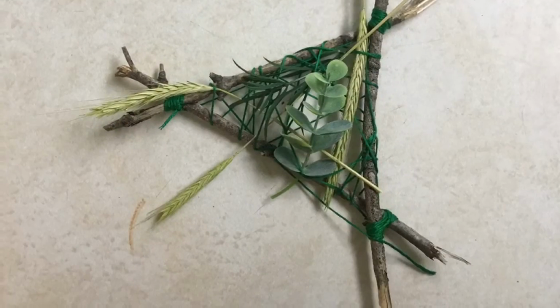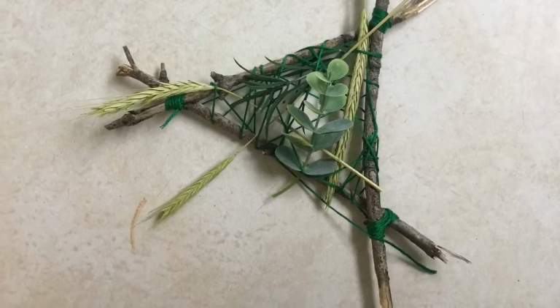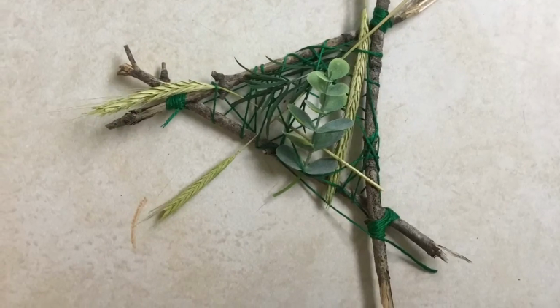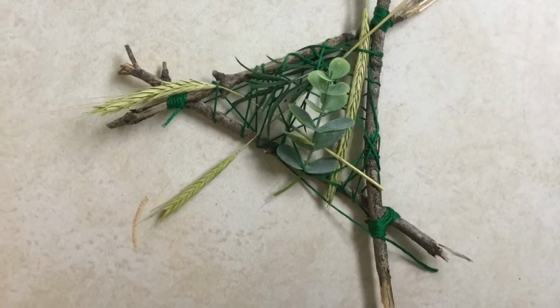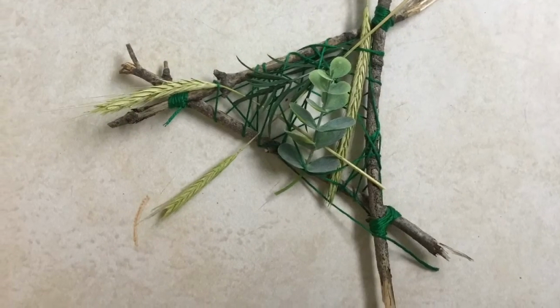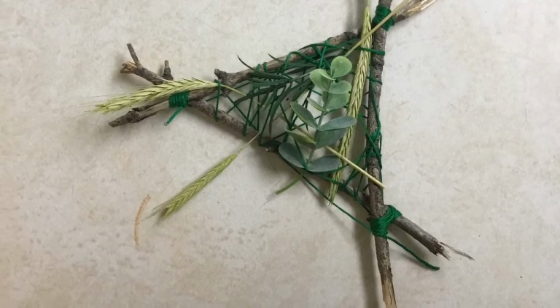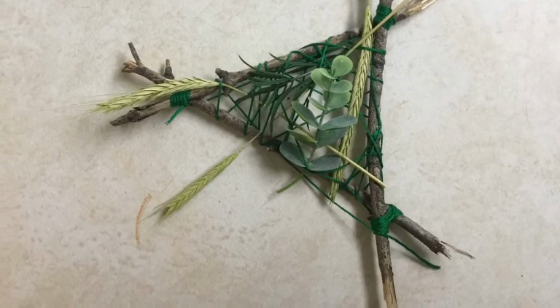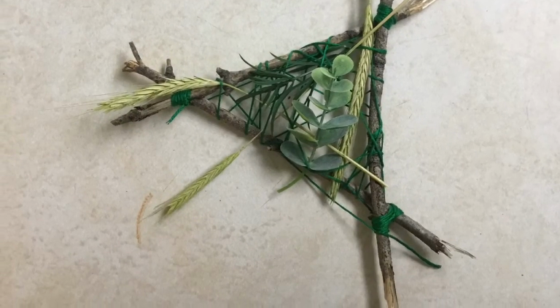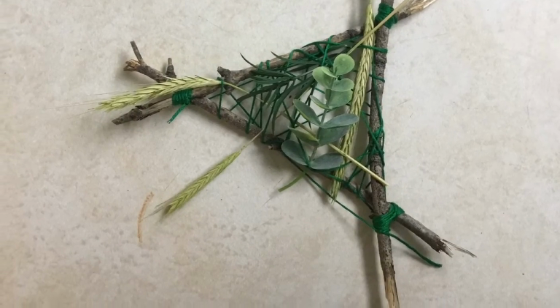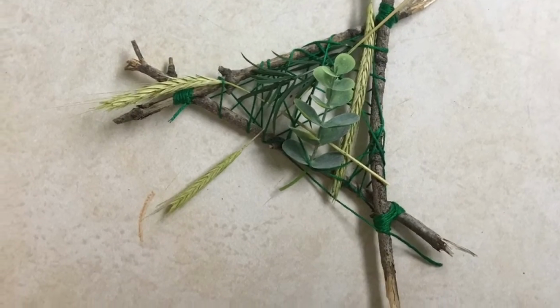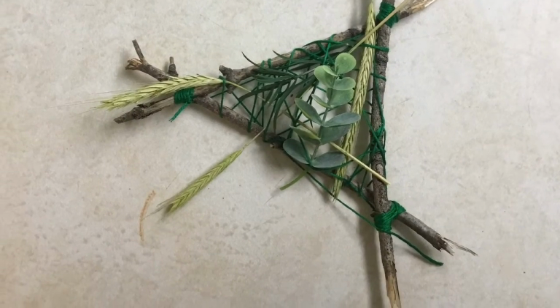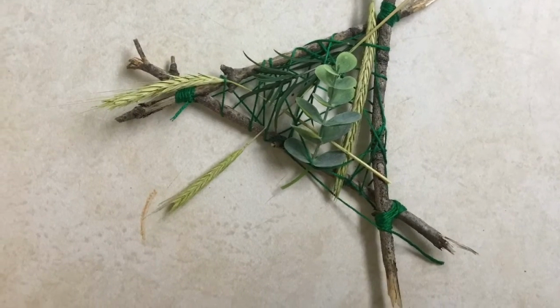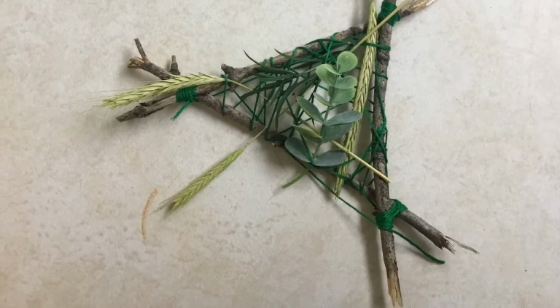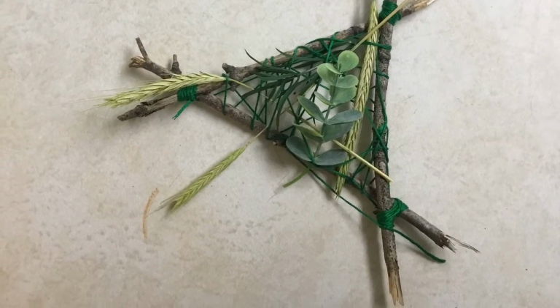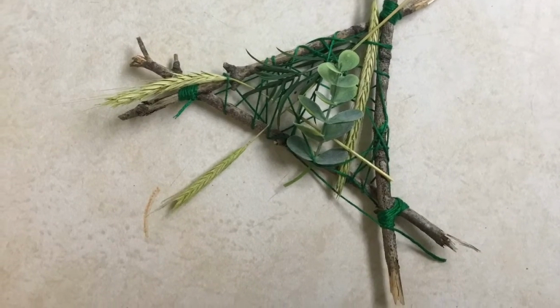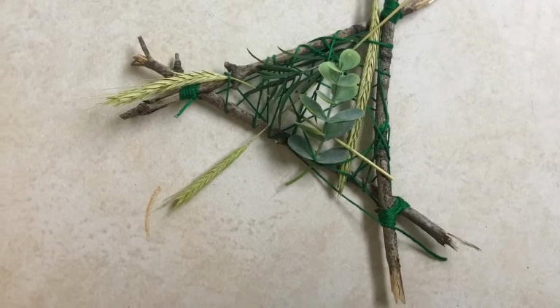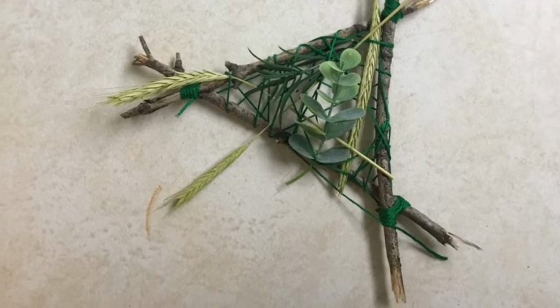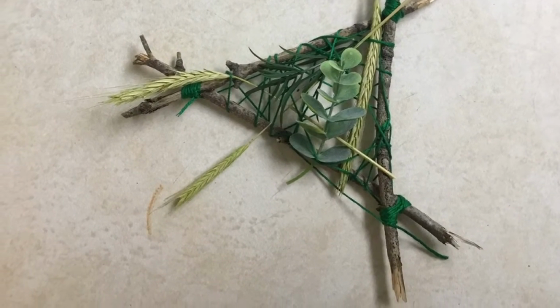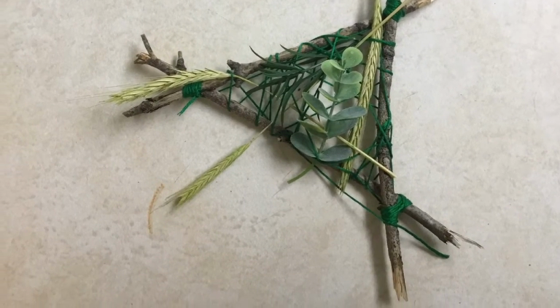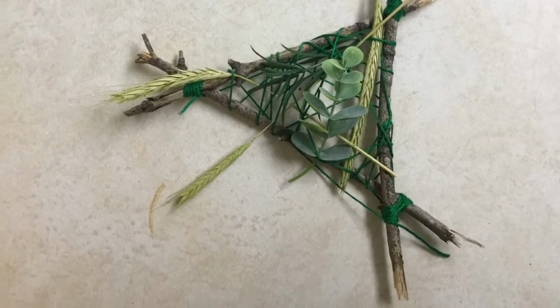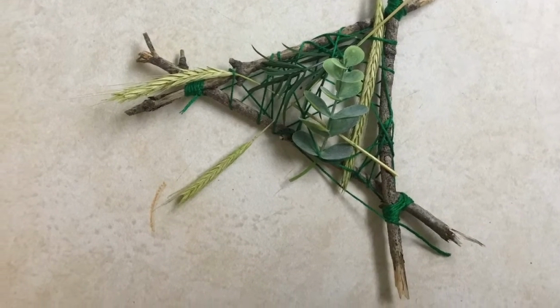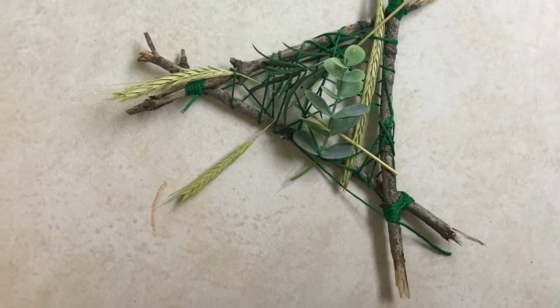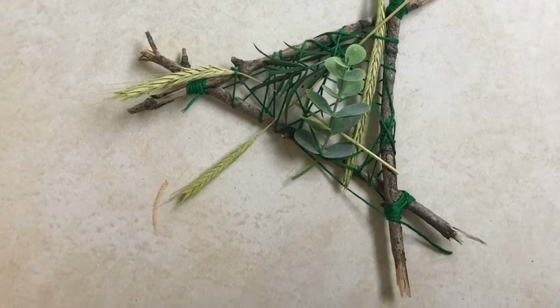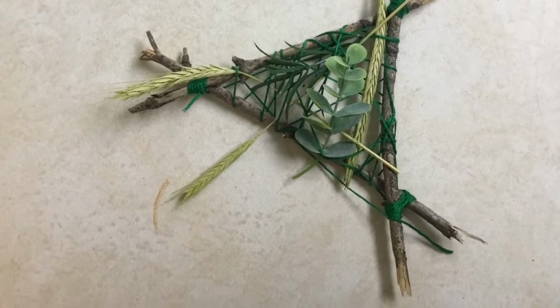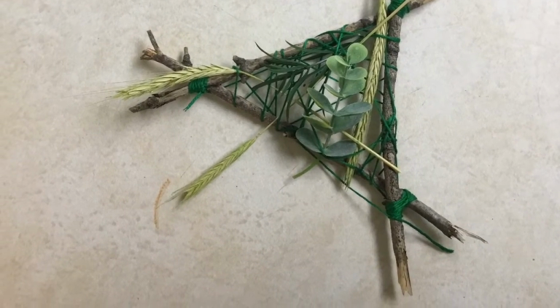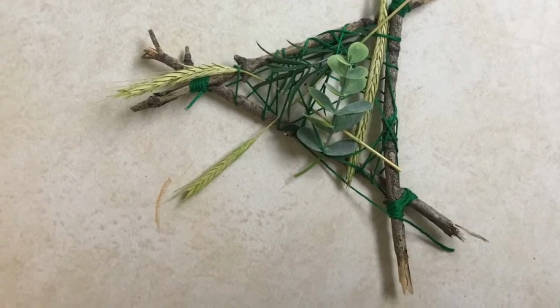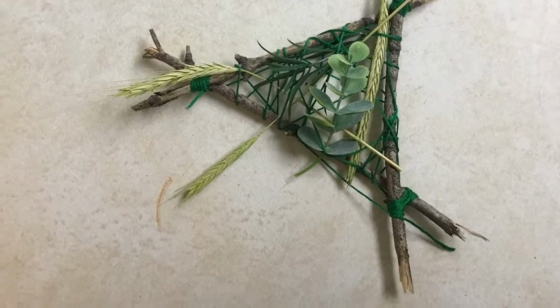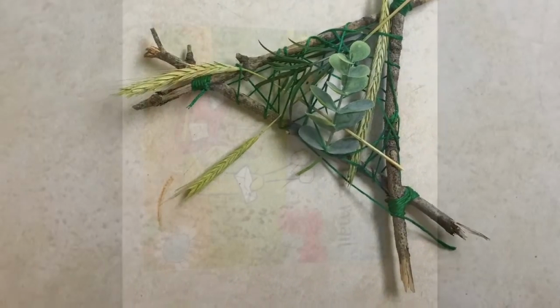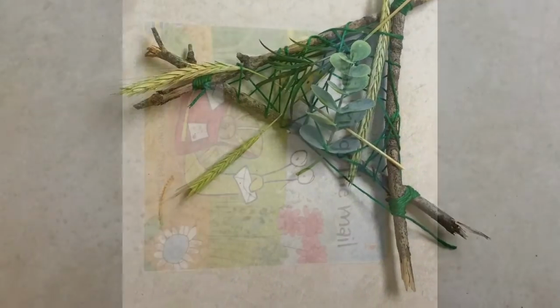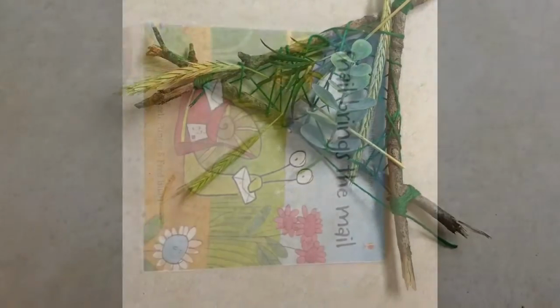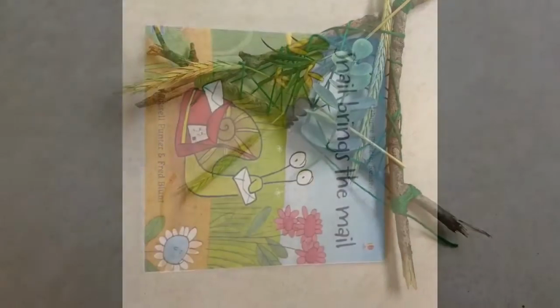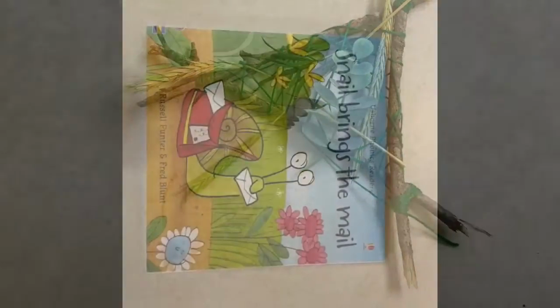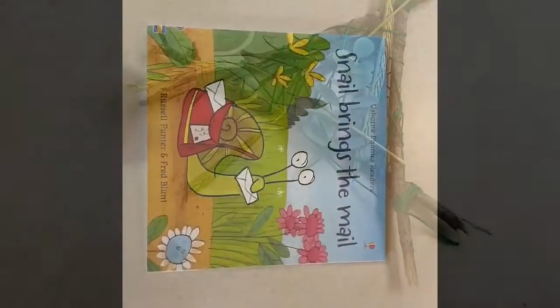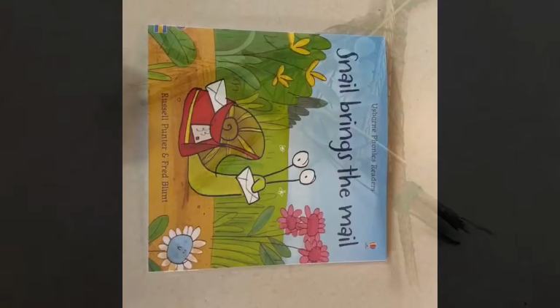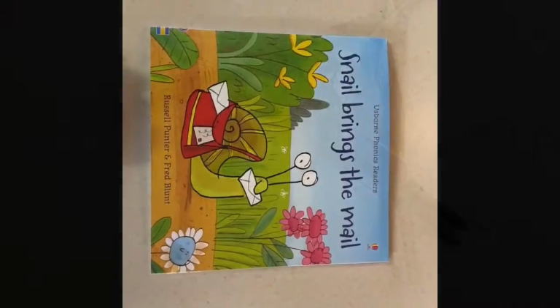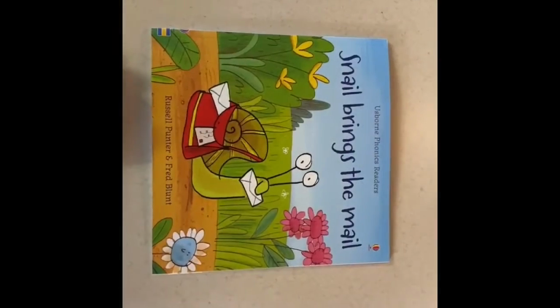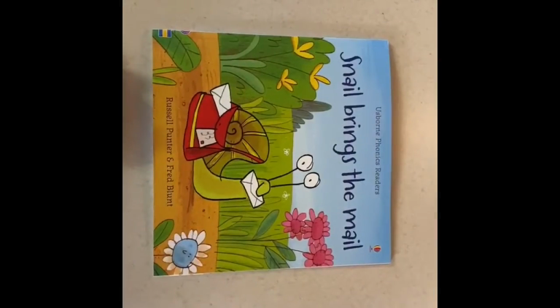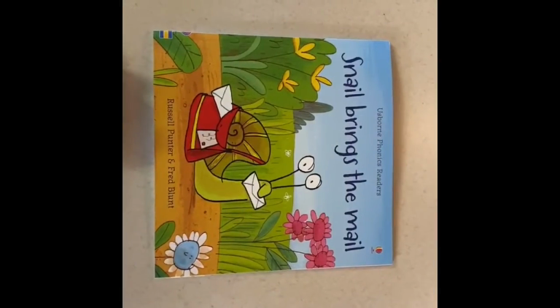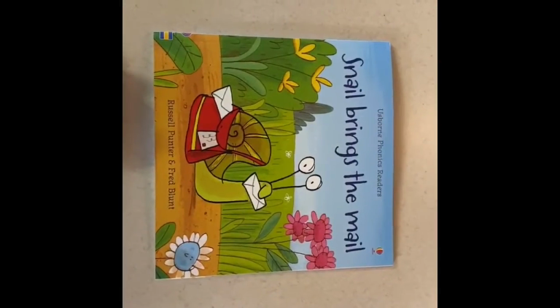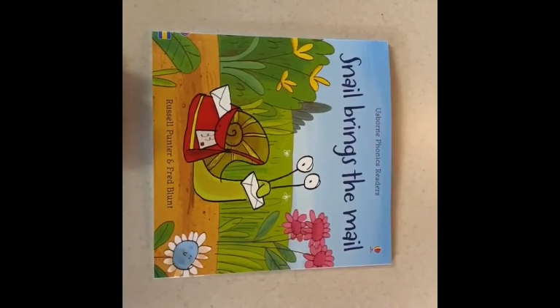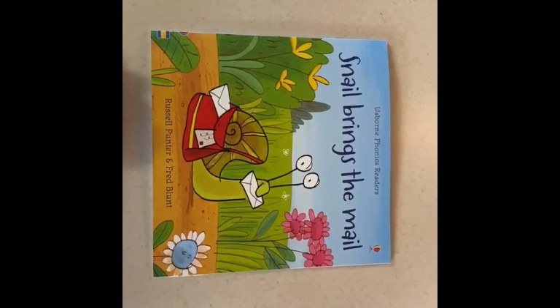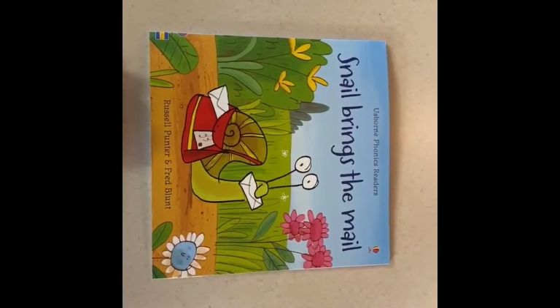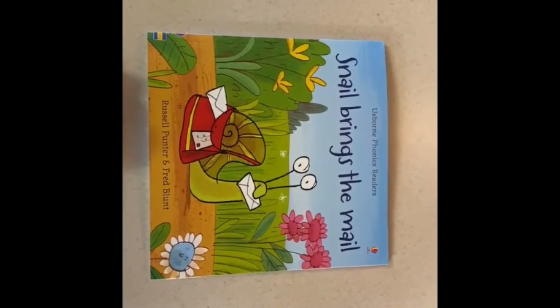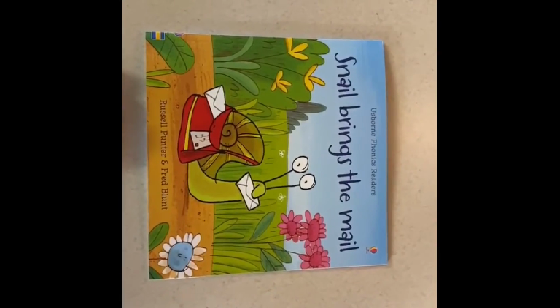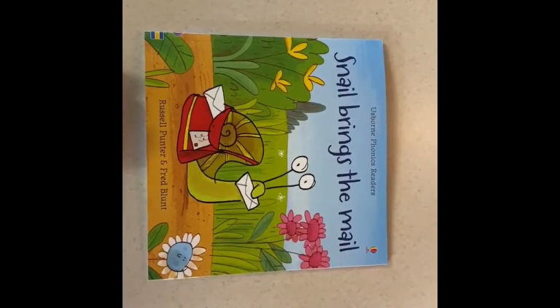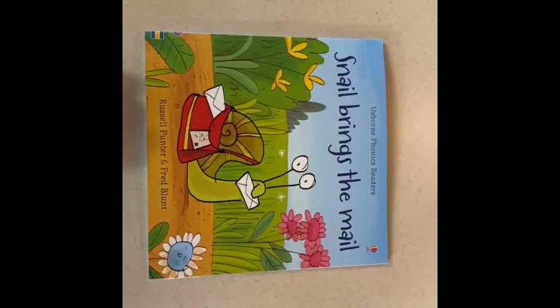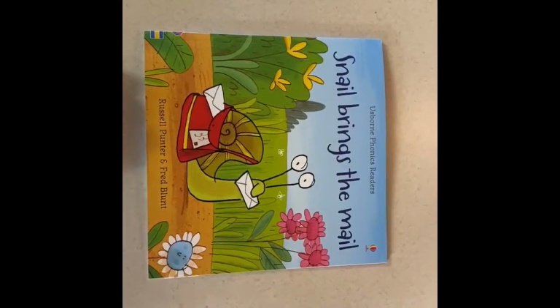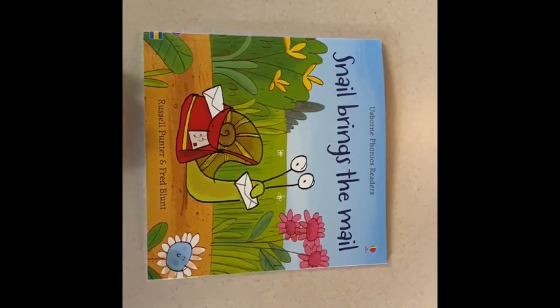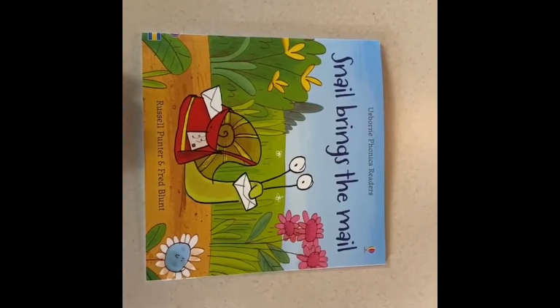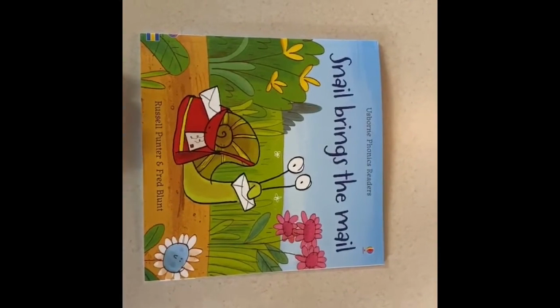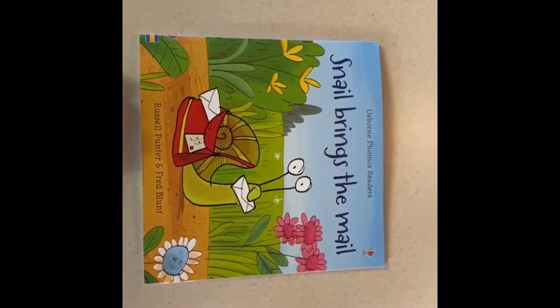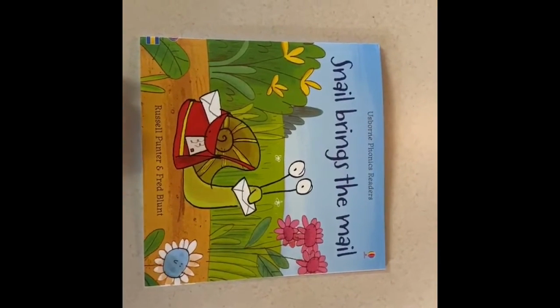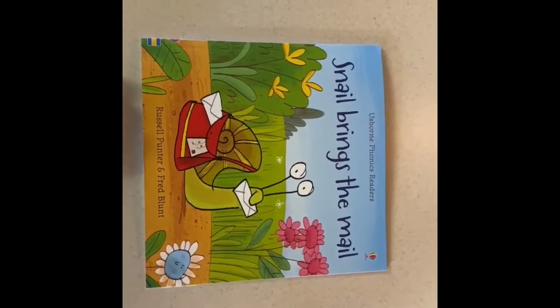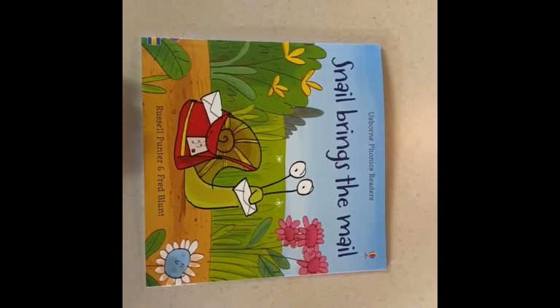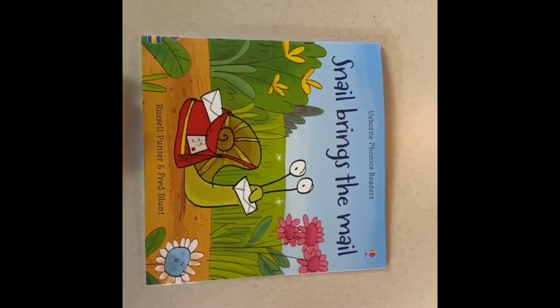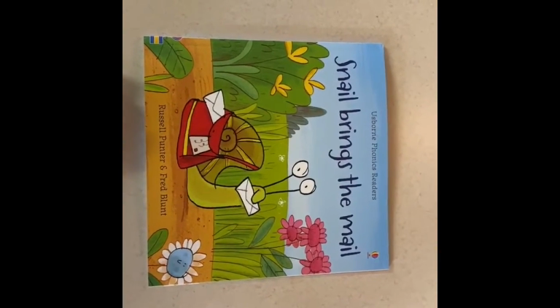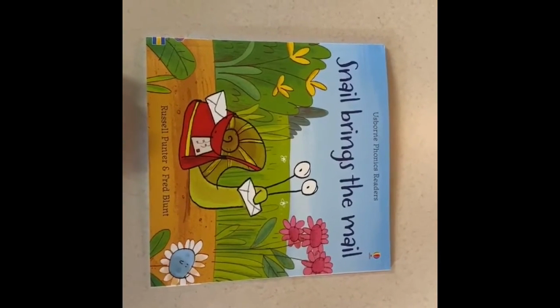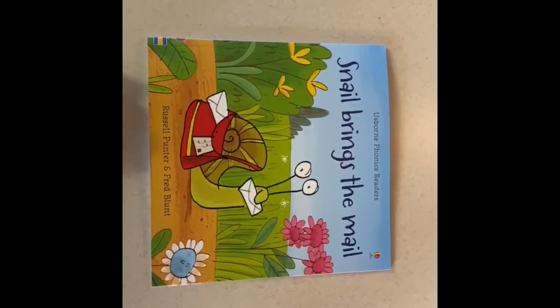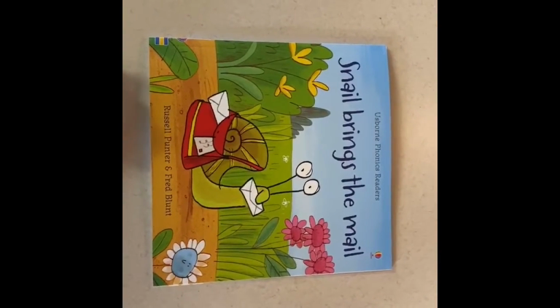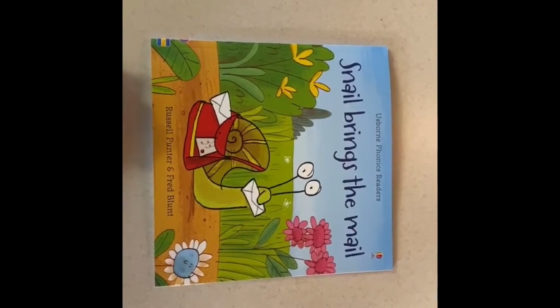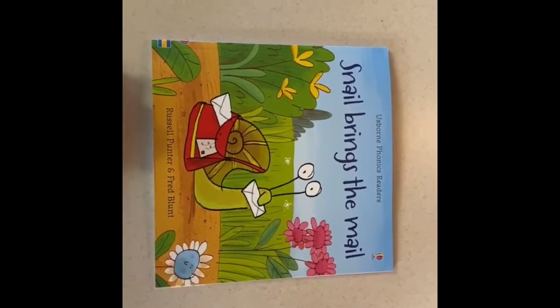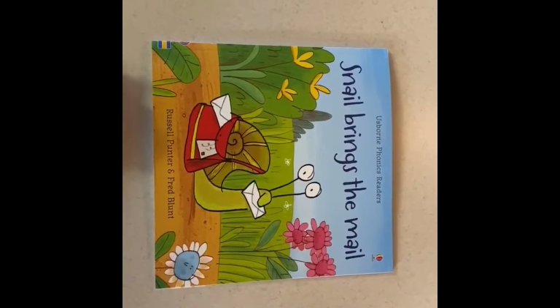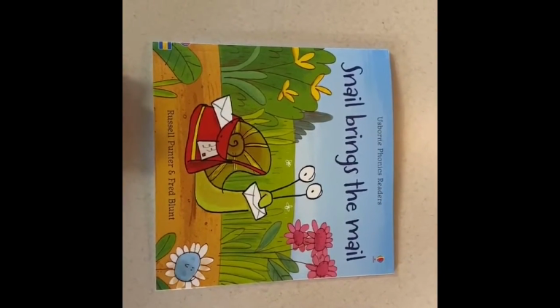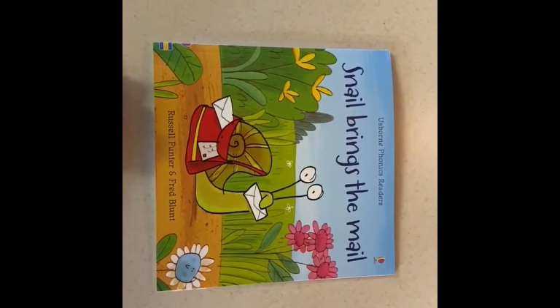And here is the final product. For our read aloud today we're going to read the story Snail Brings the Mail.